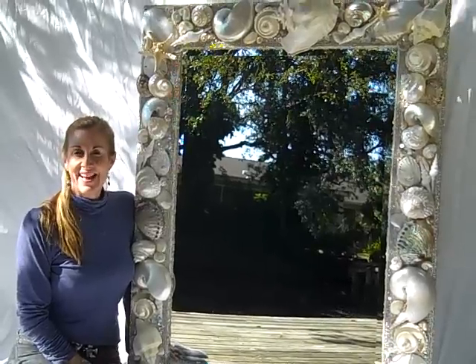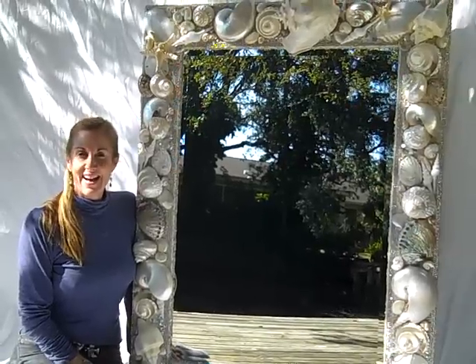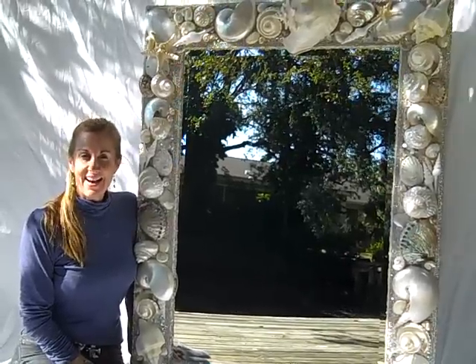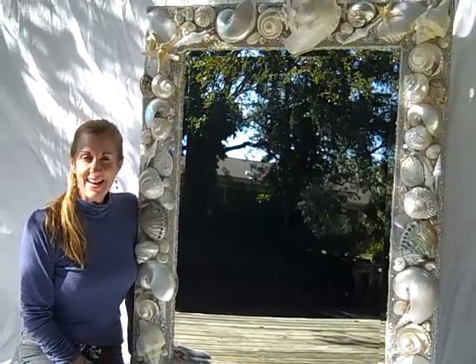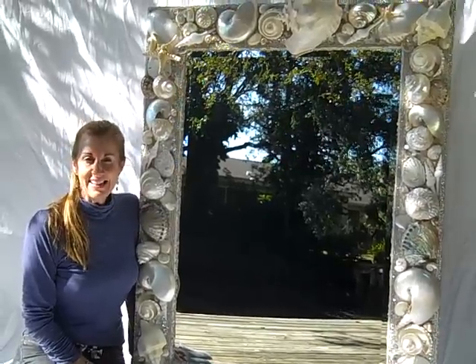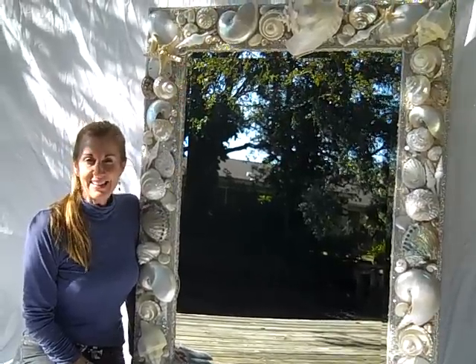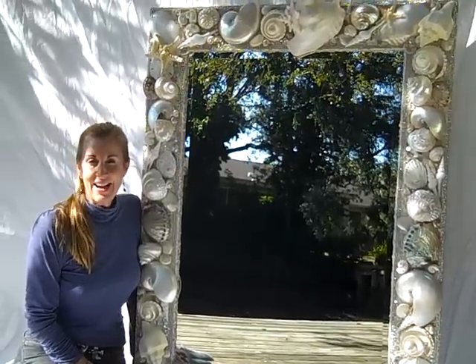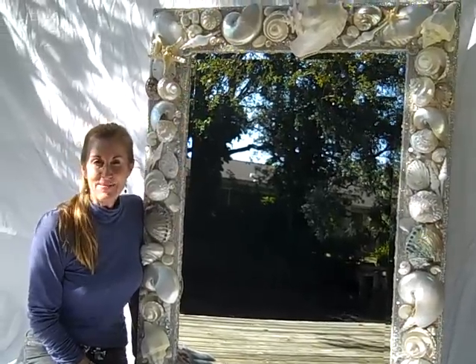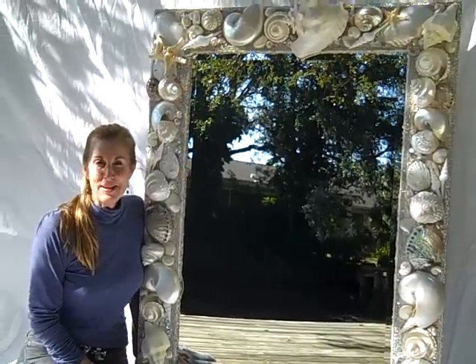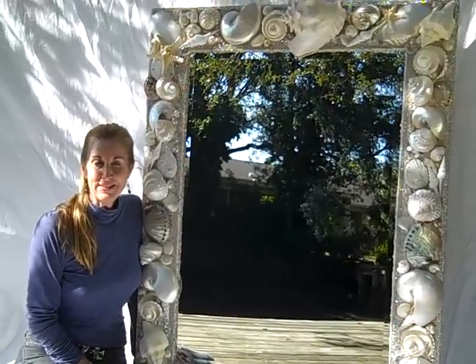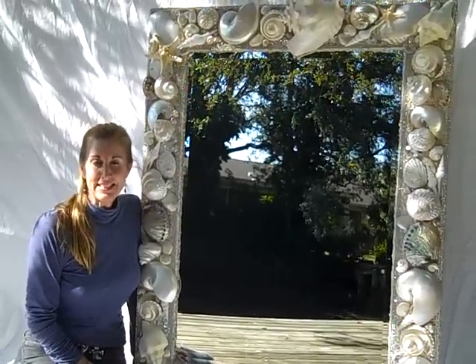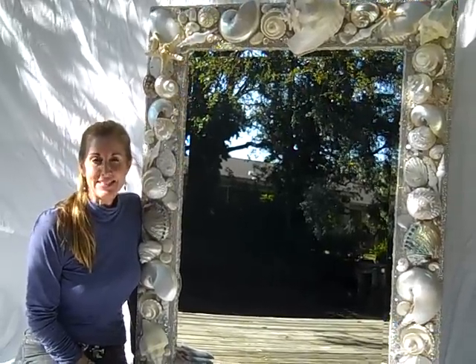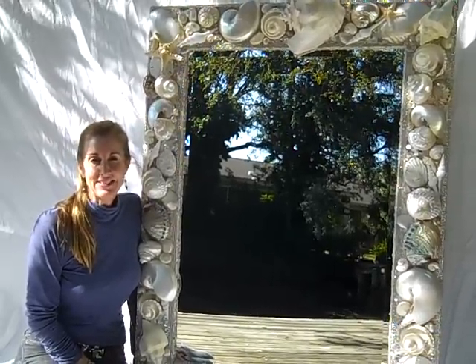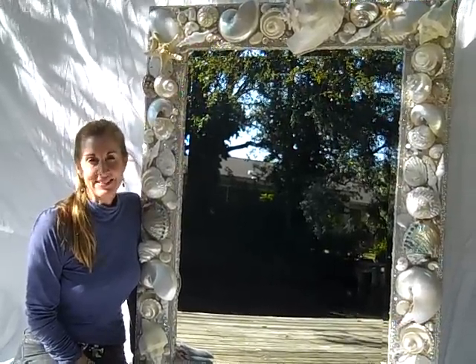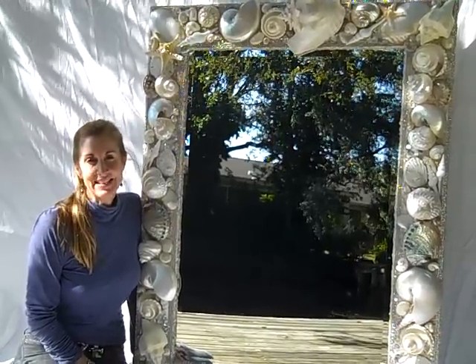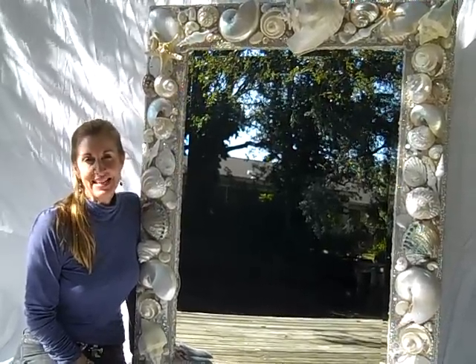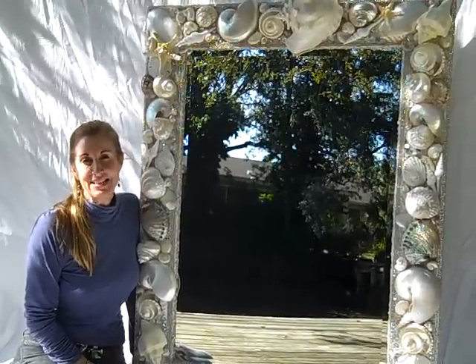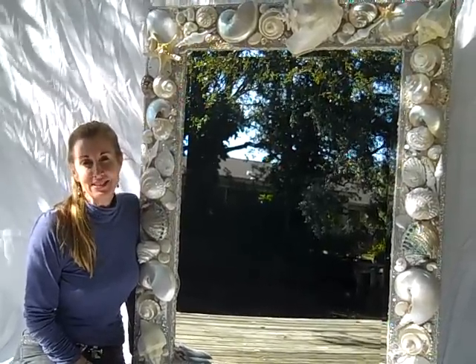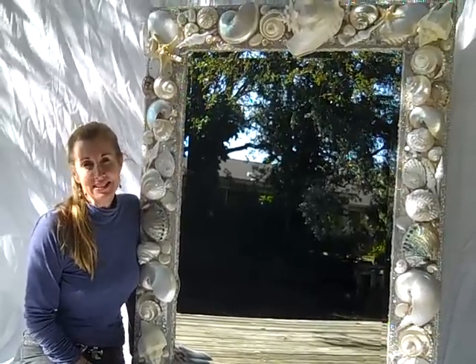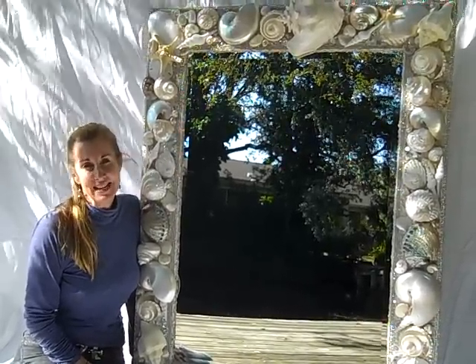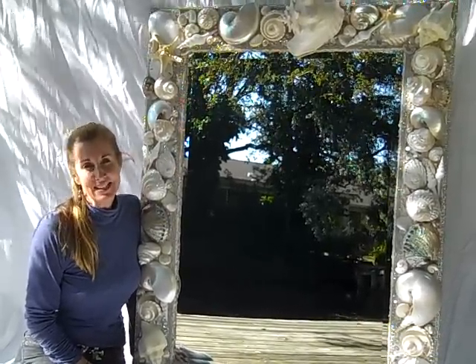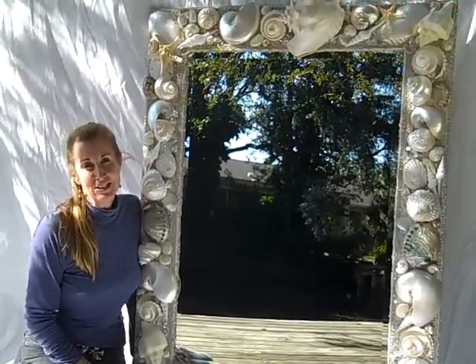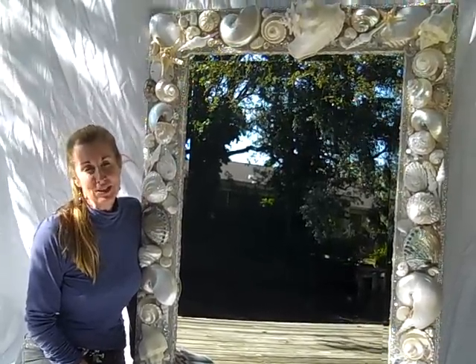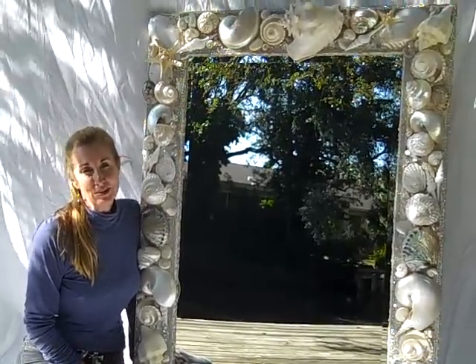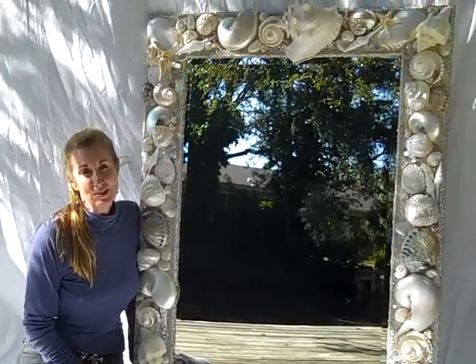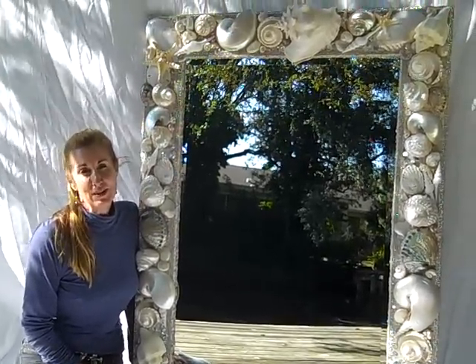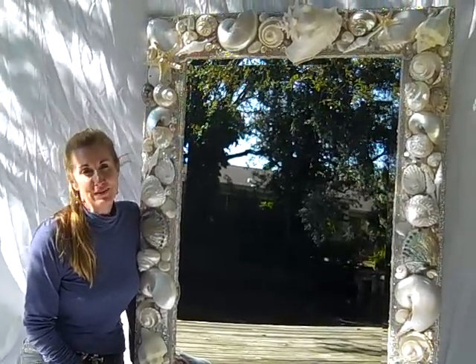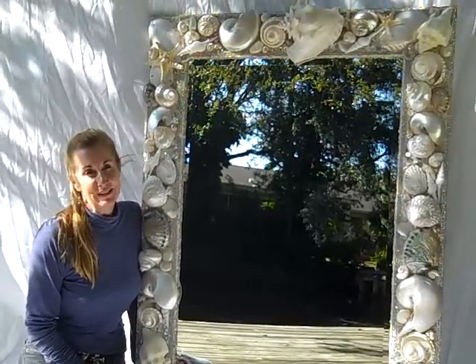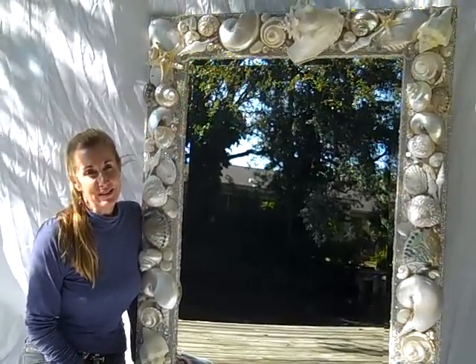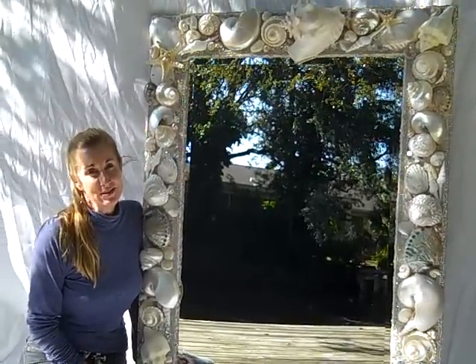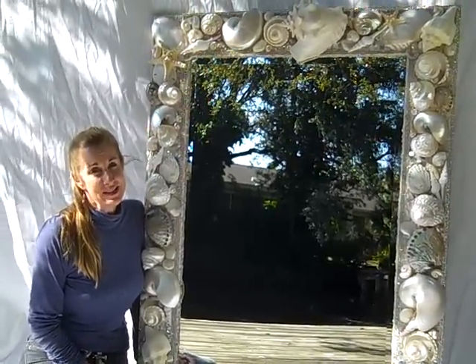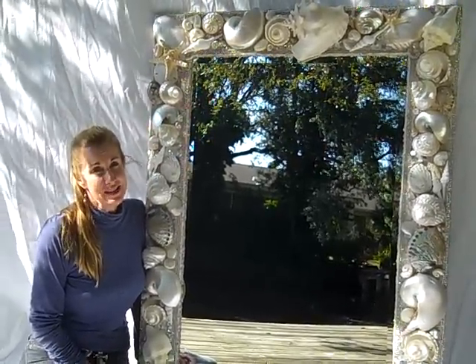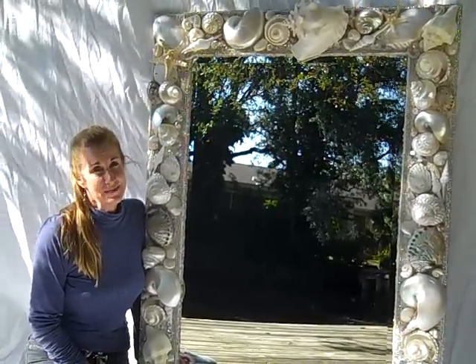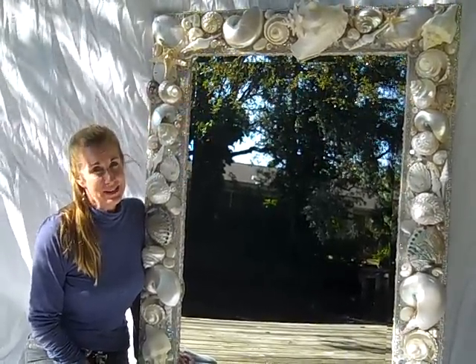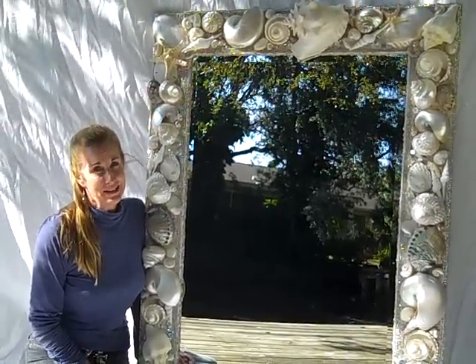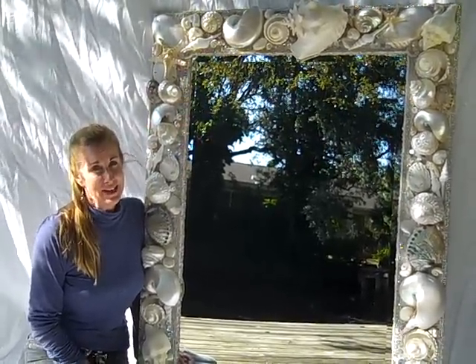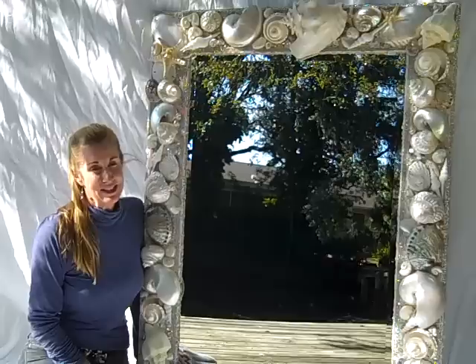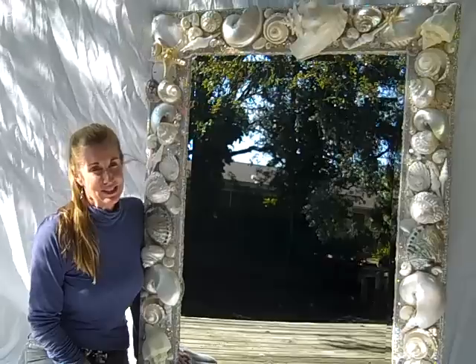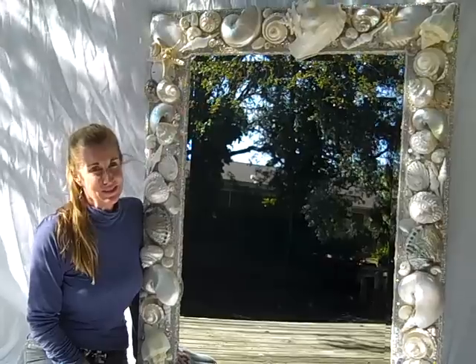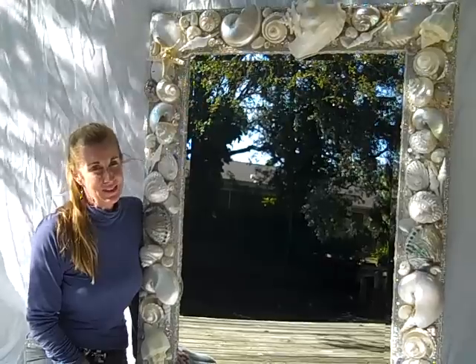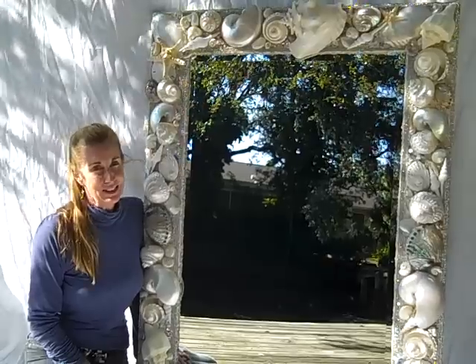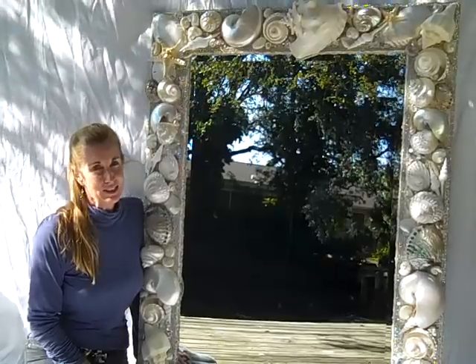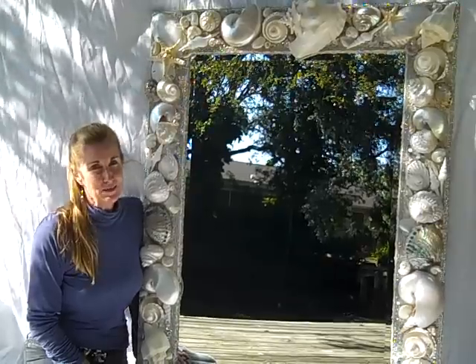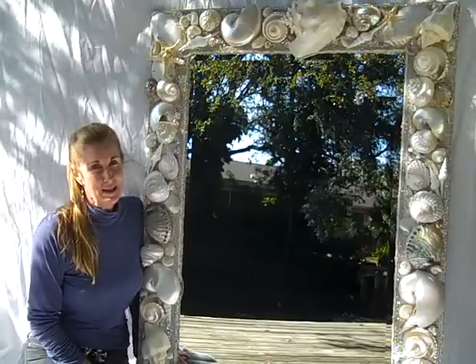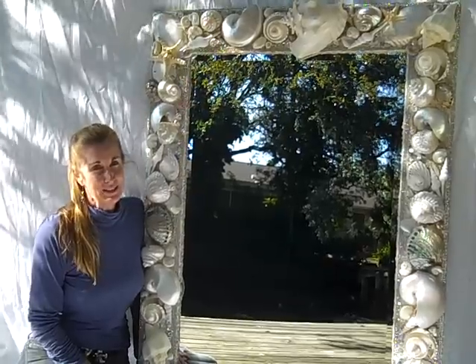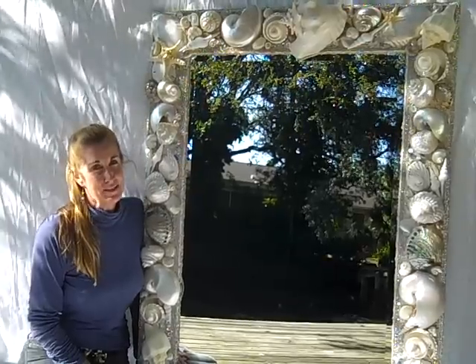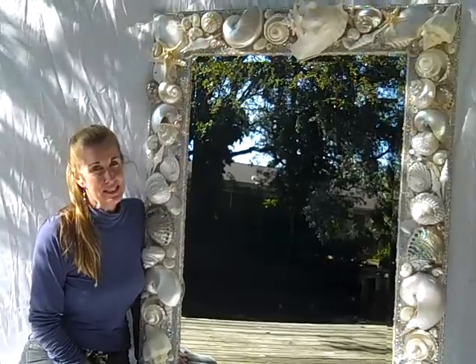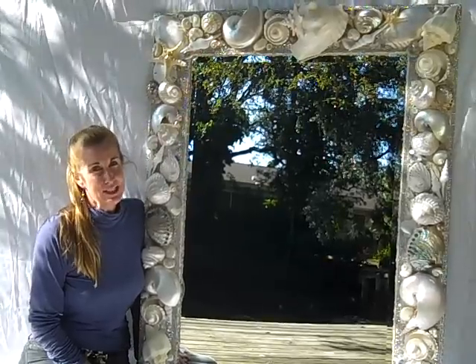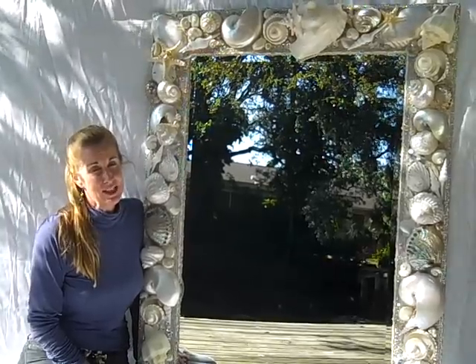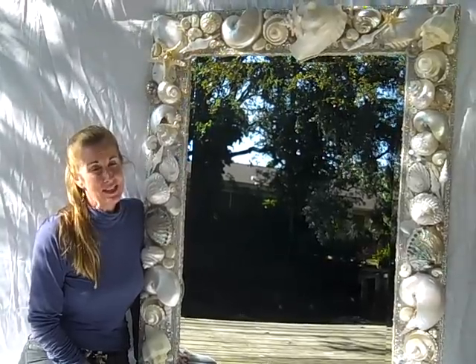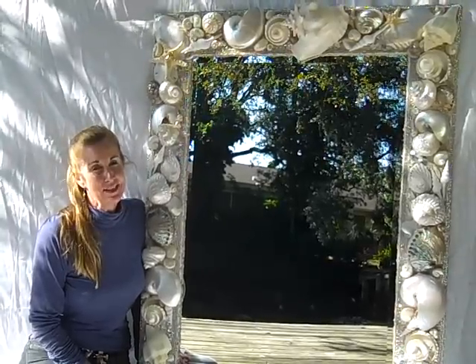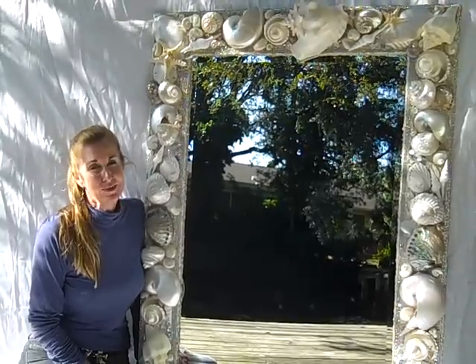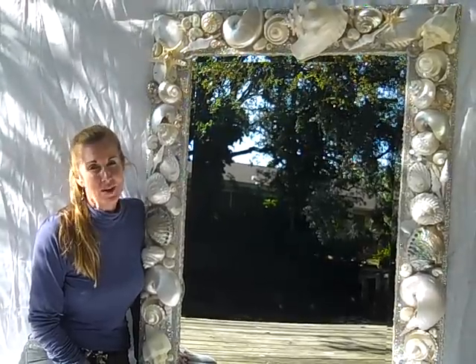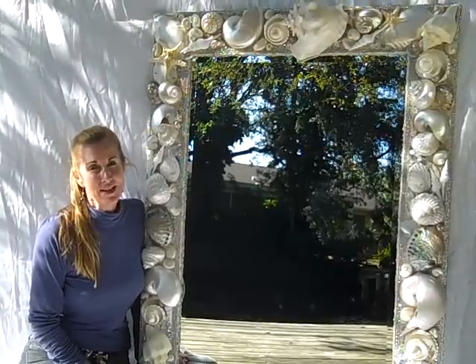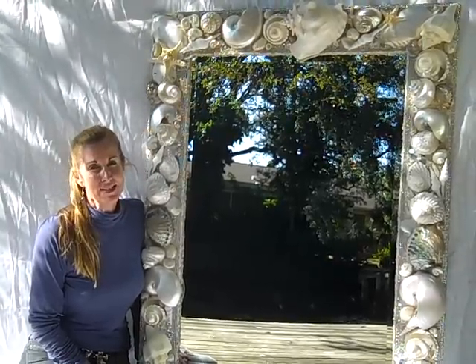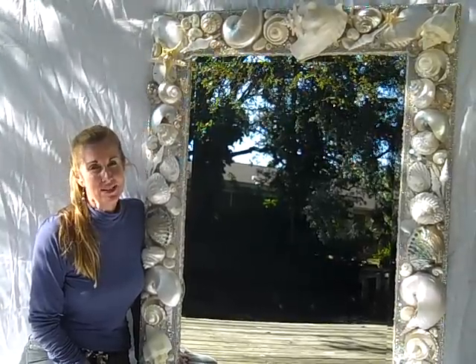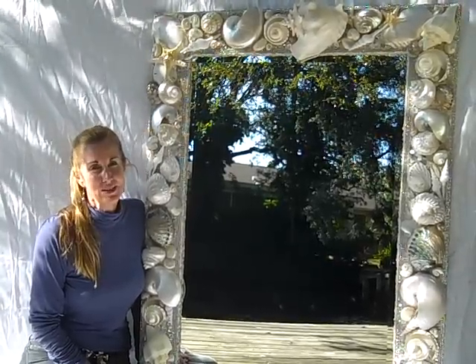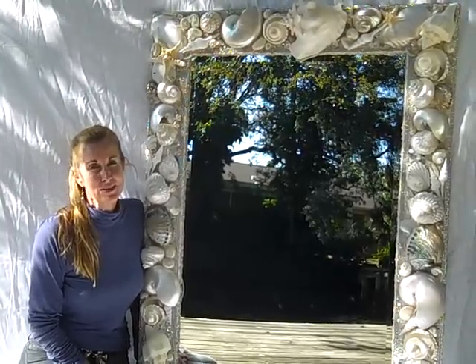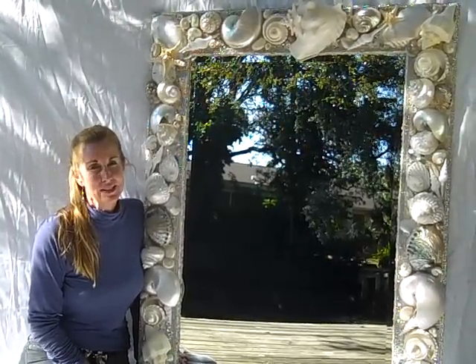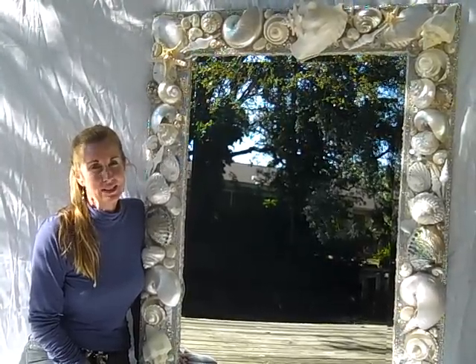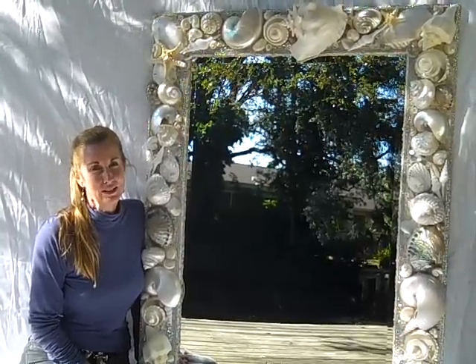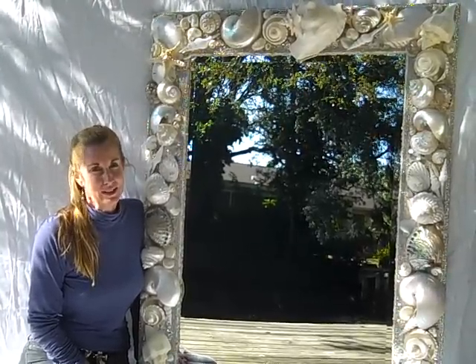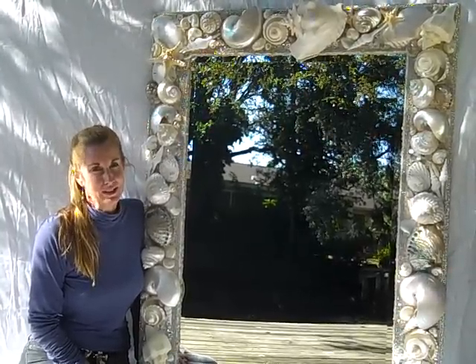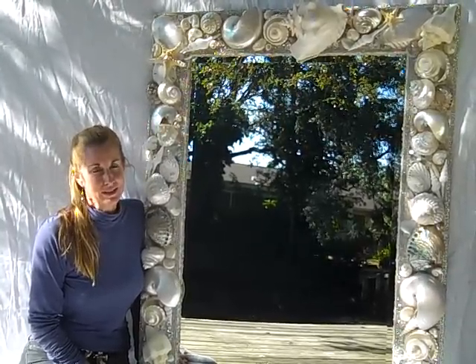Hi, I'm Heather Kendall here today to show you a very unique mirror I just finished, made of seashells, rhinestones, and crystals.